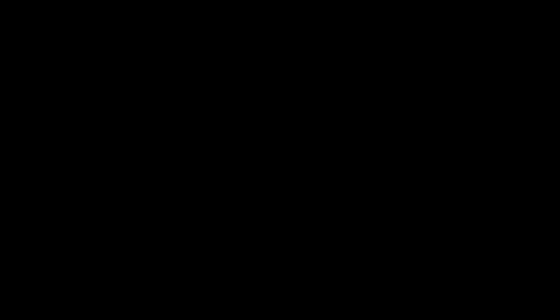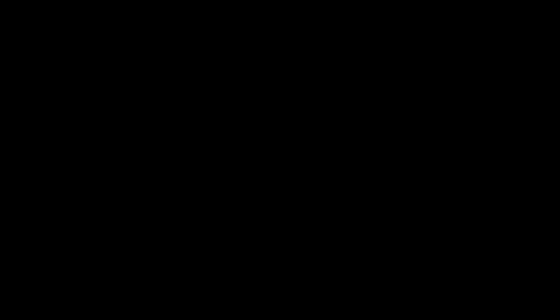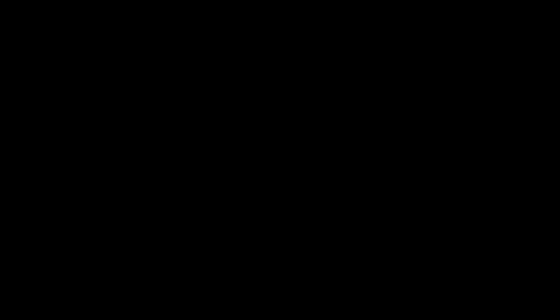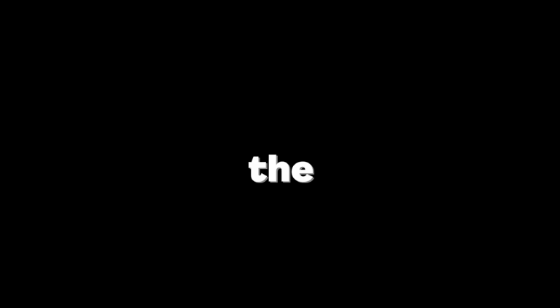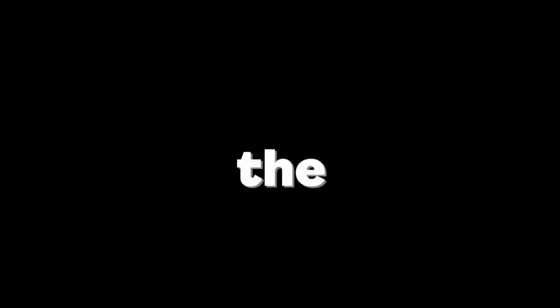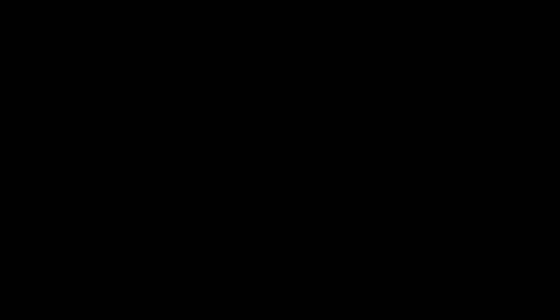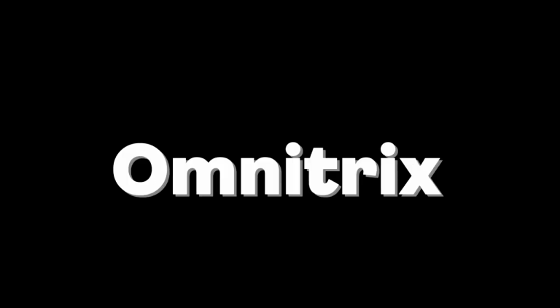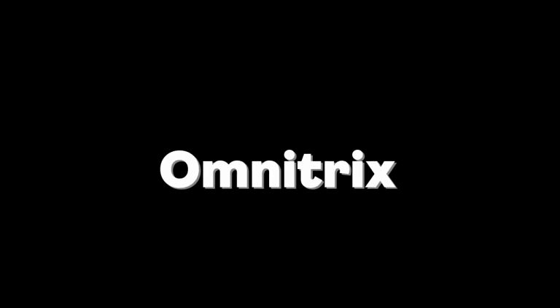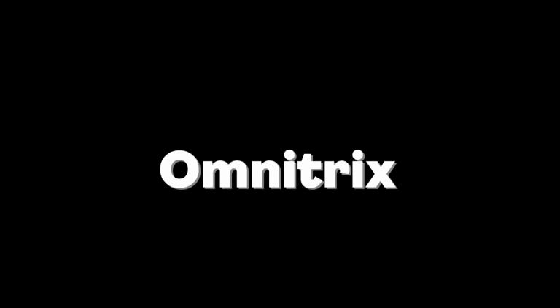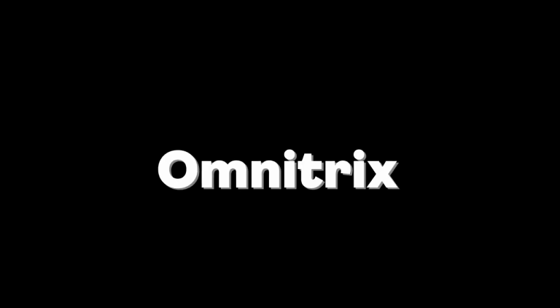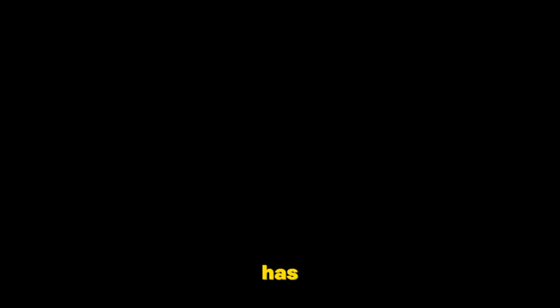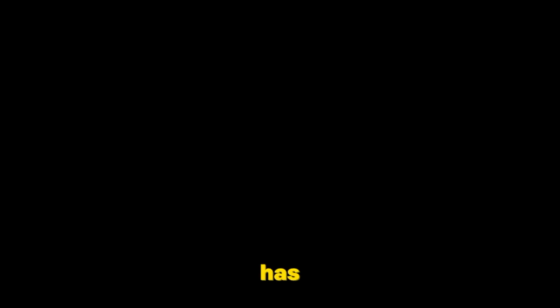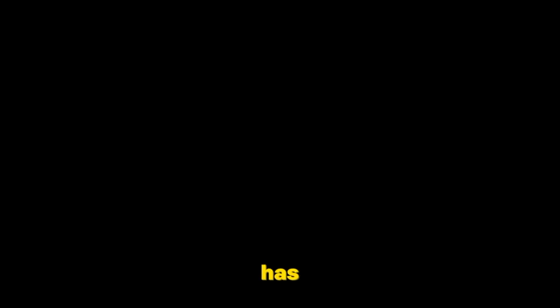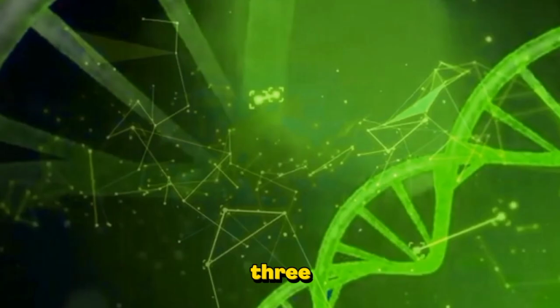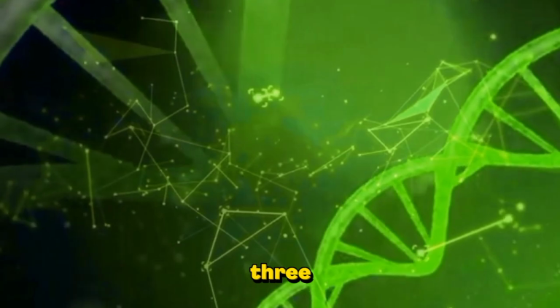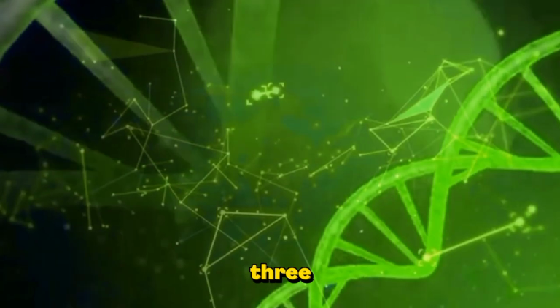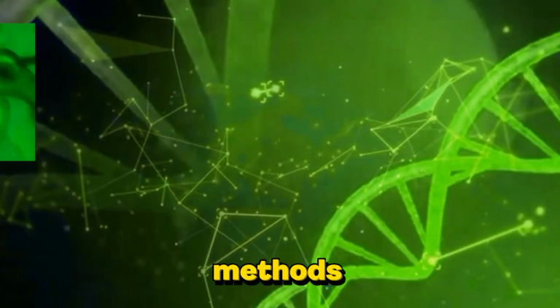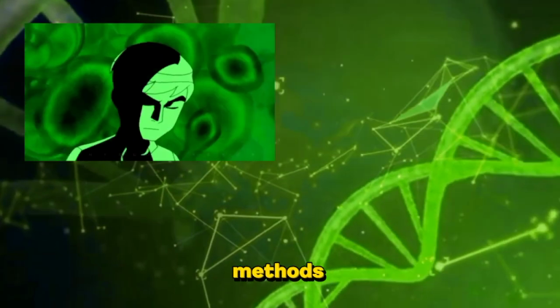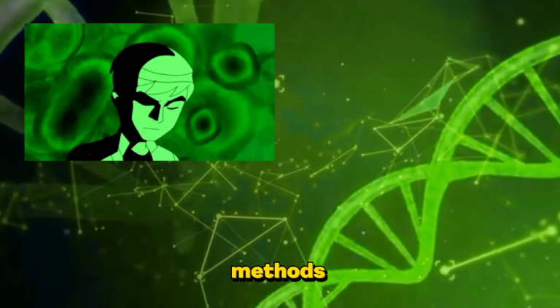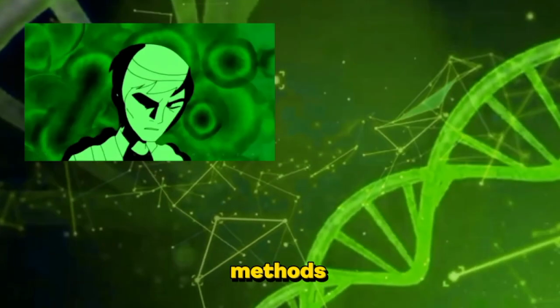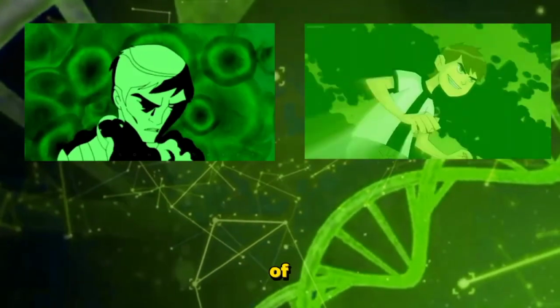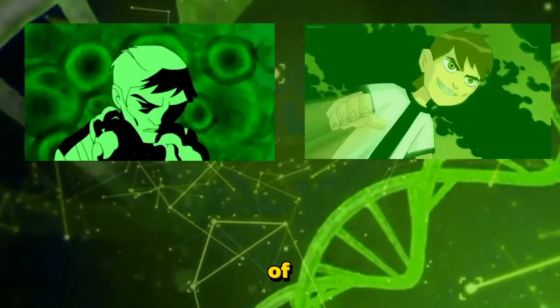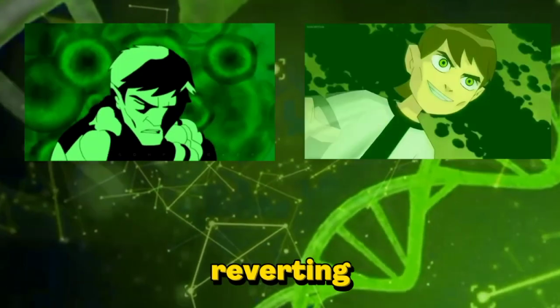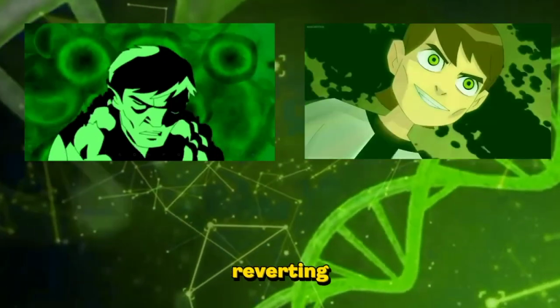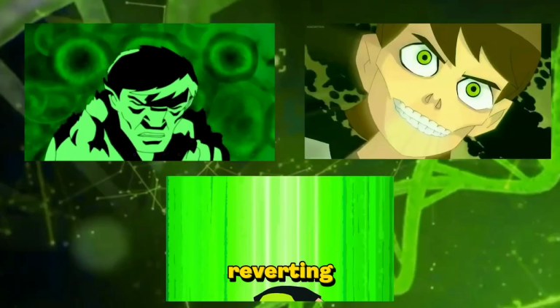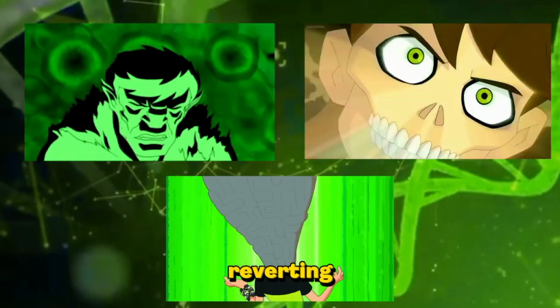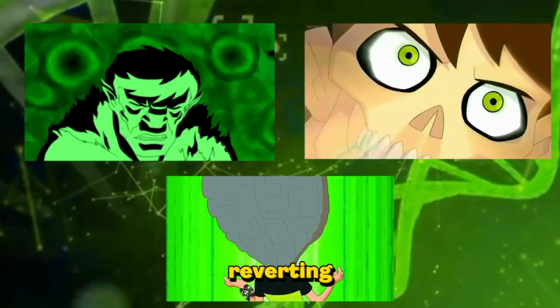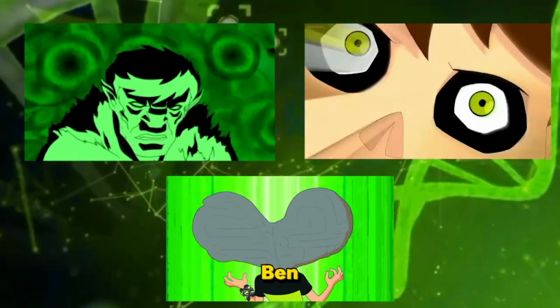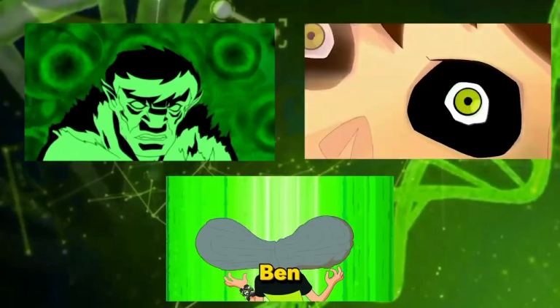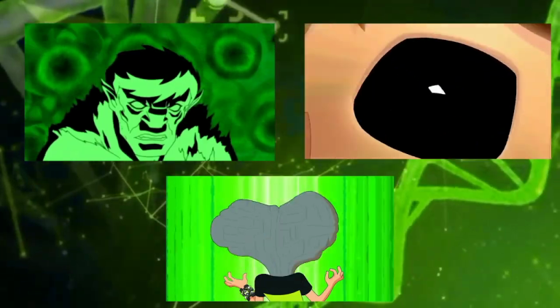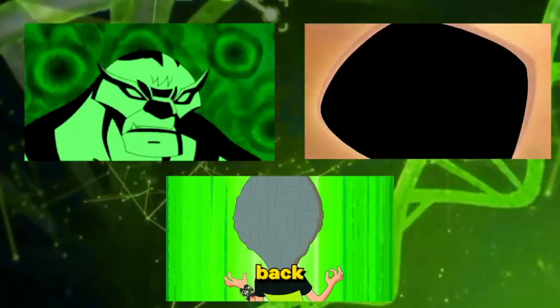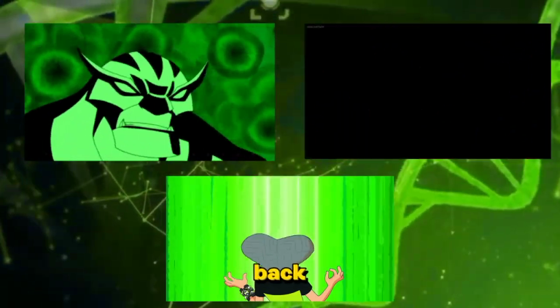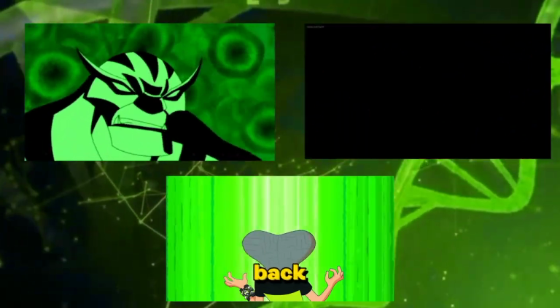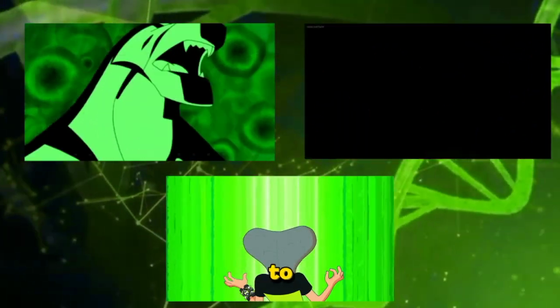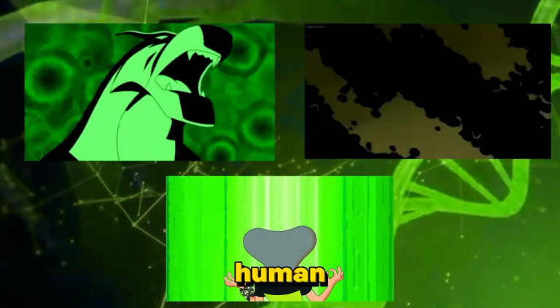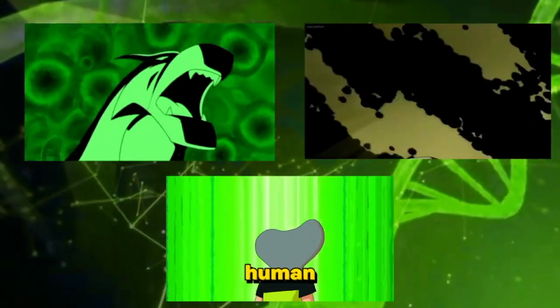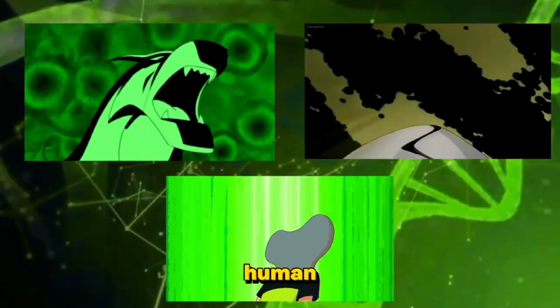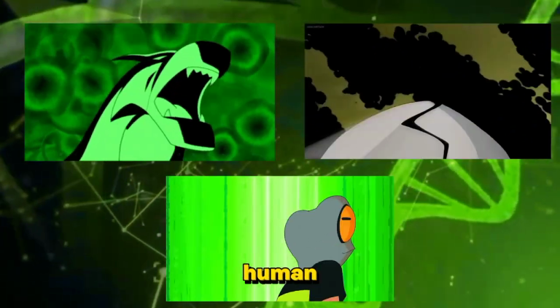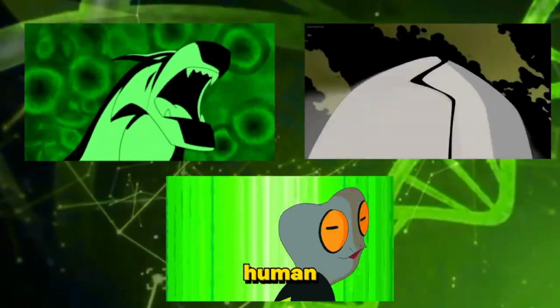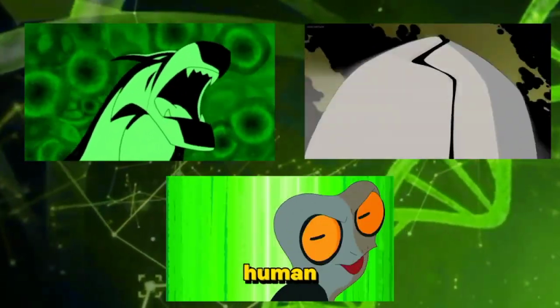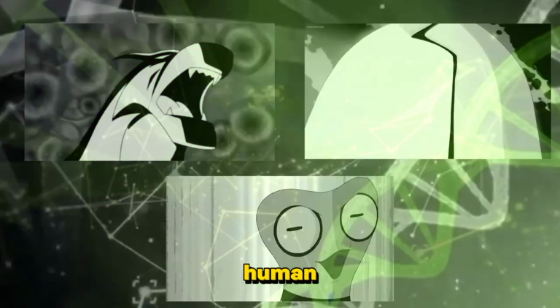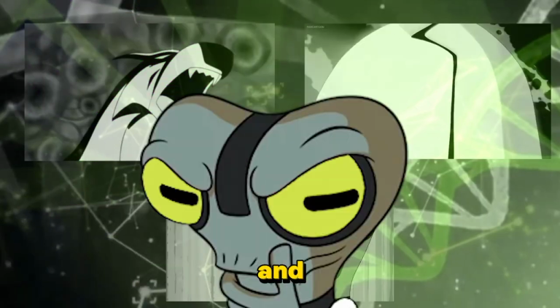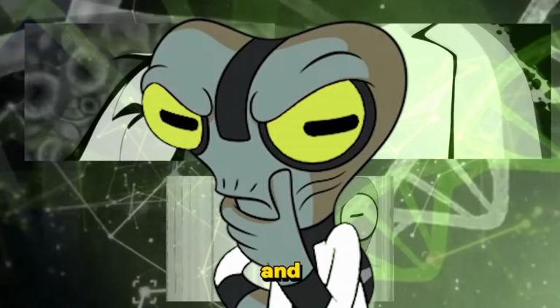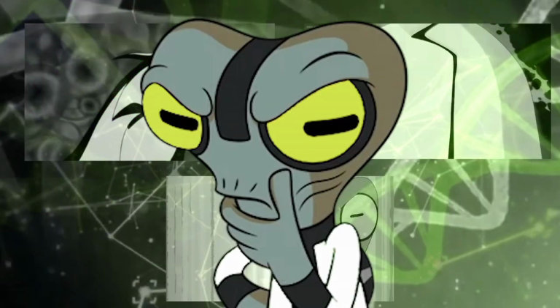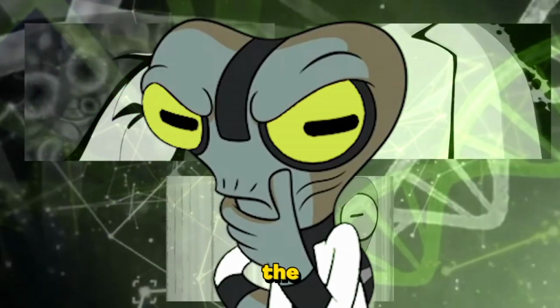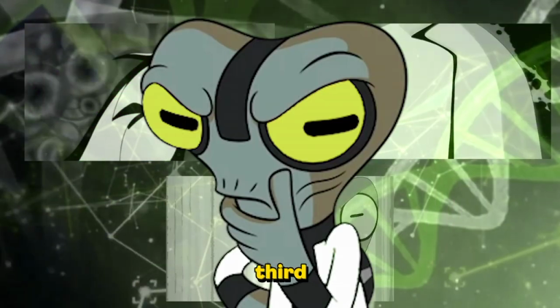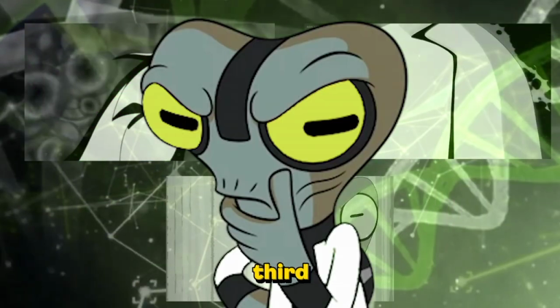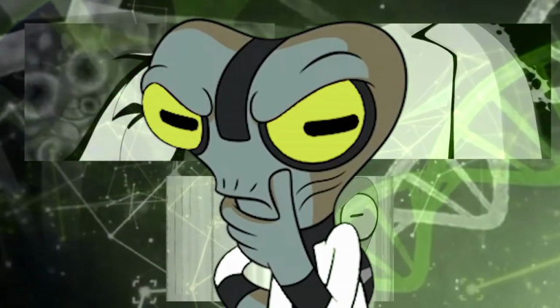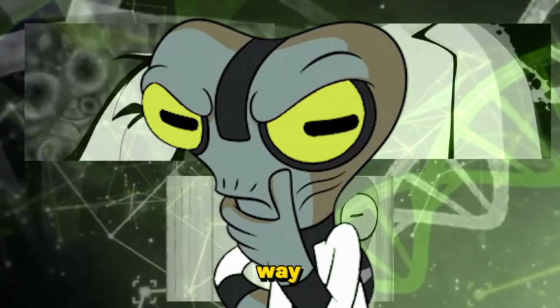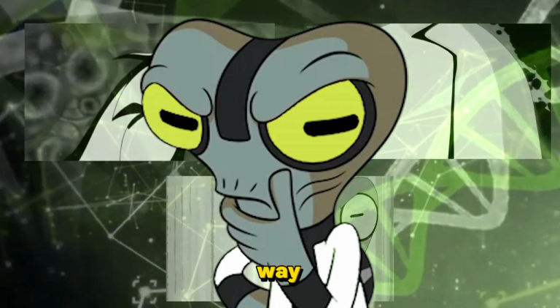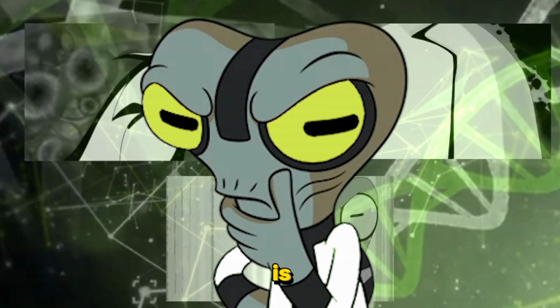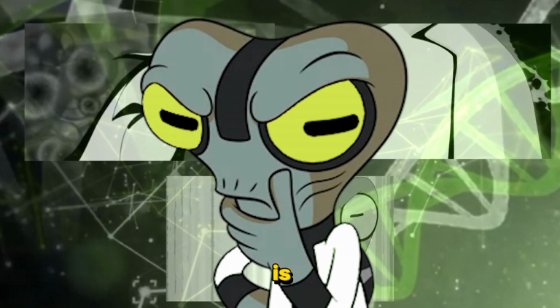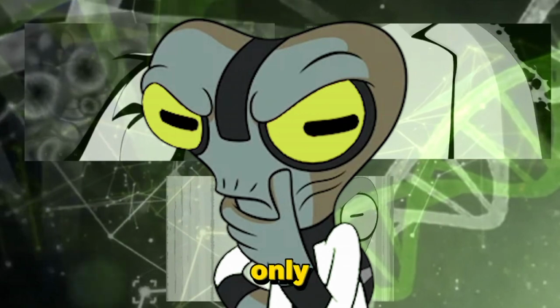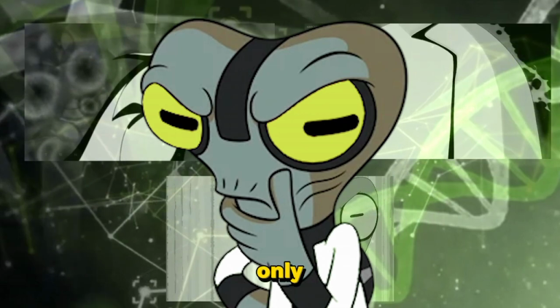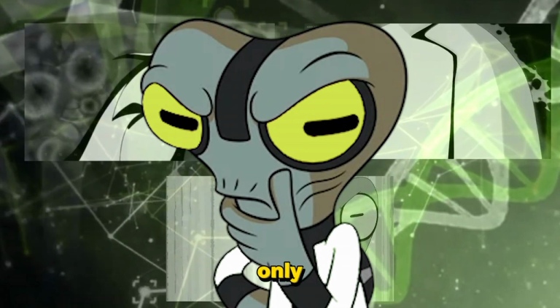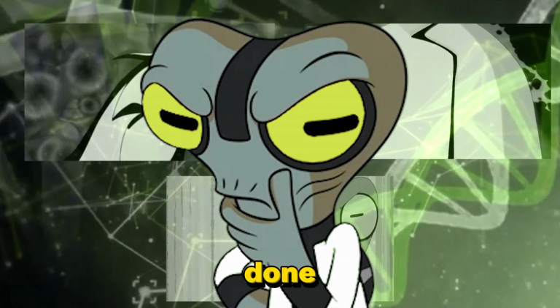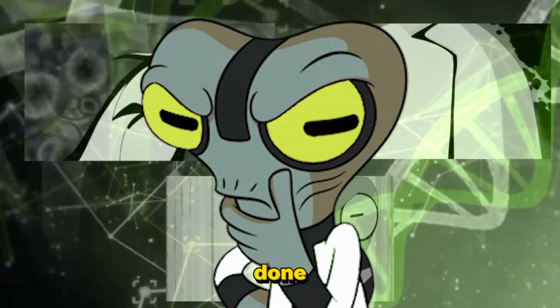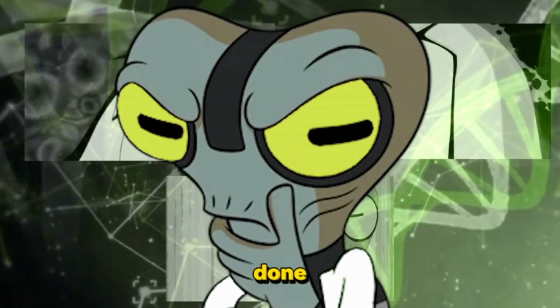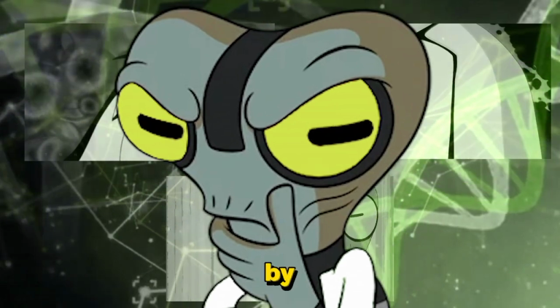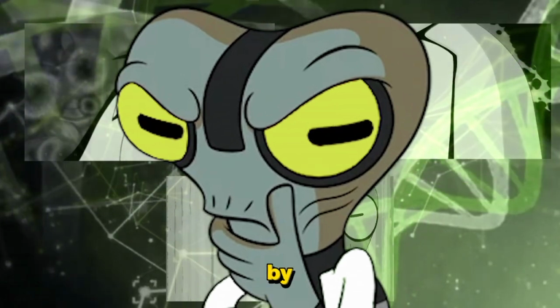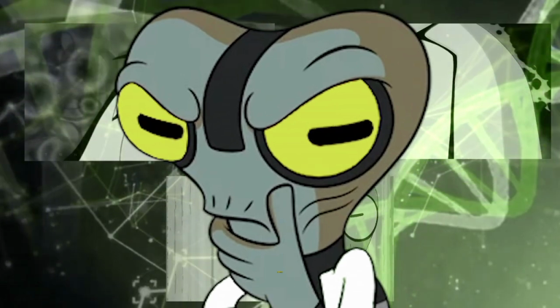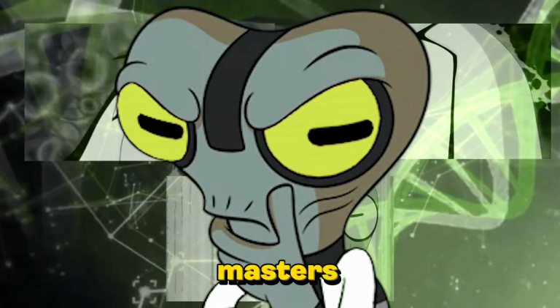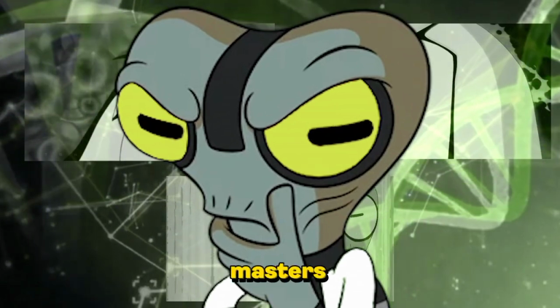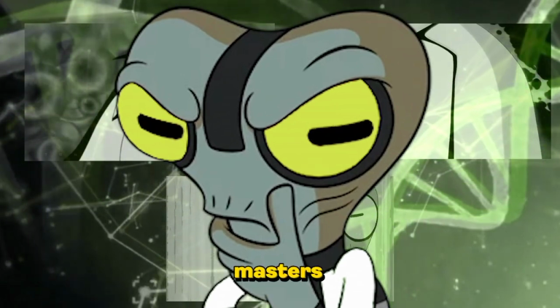The Omnitrix has three methods of reverting Ben back to human, and the third way is only done by masters.